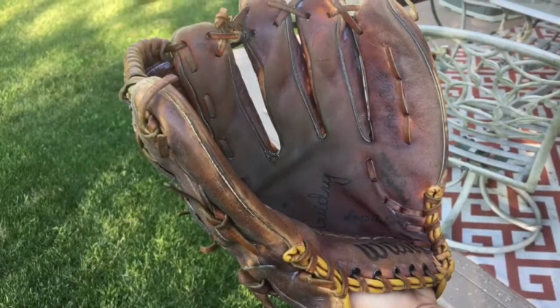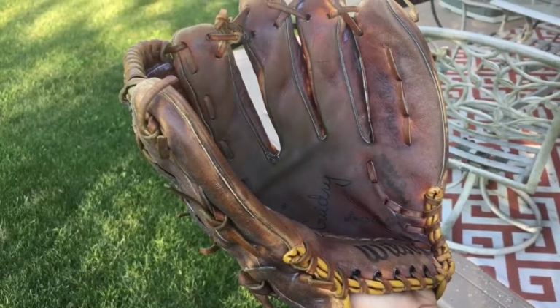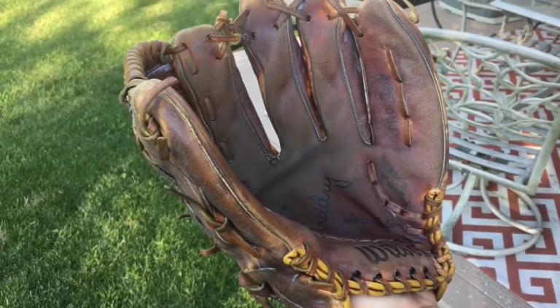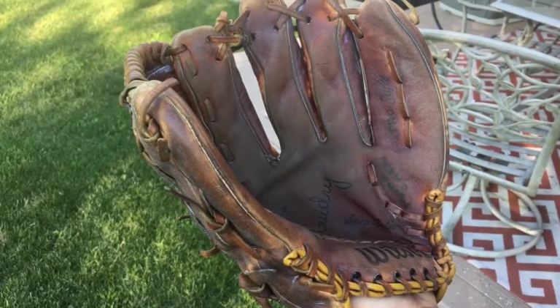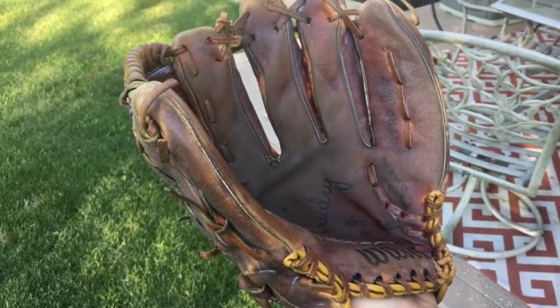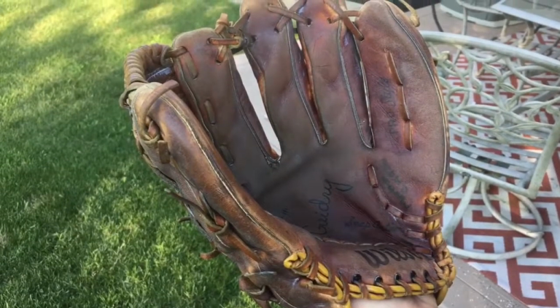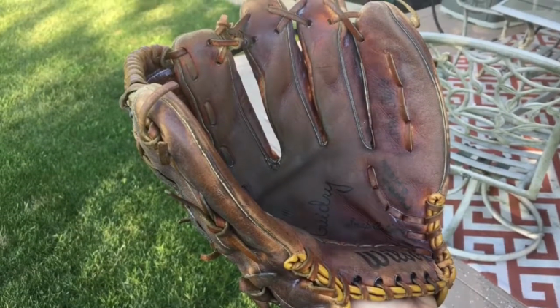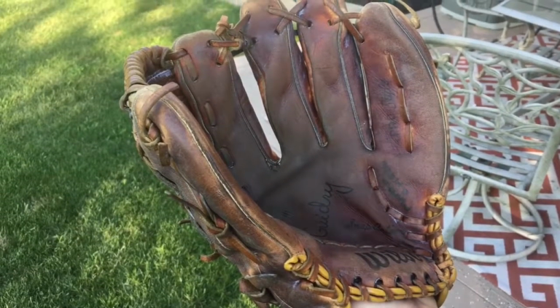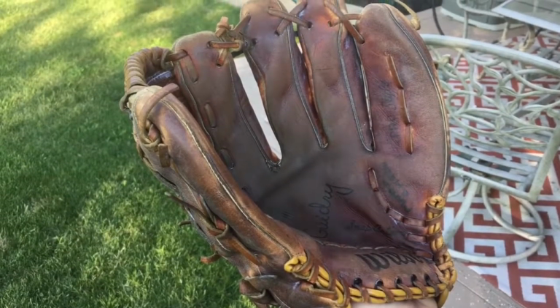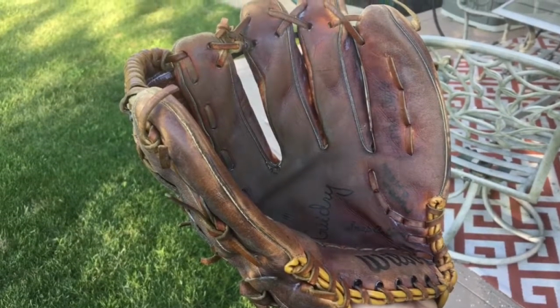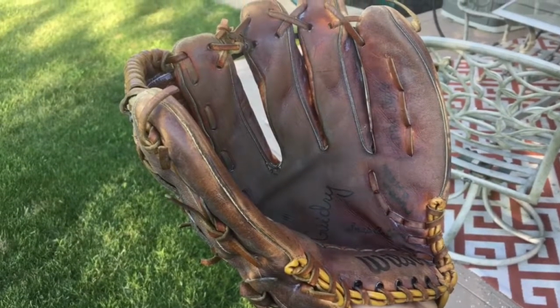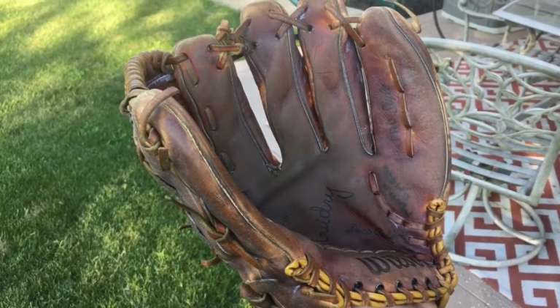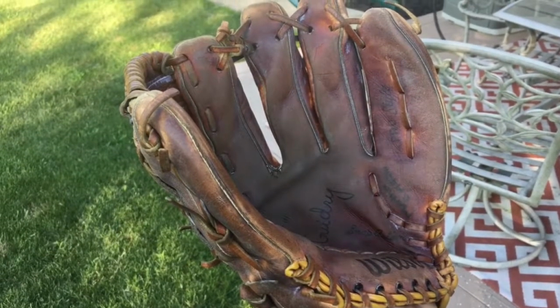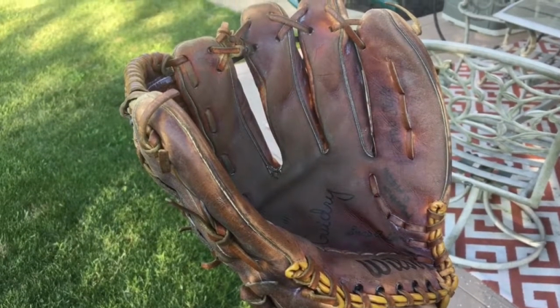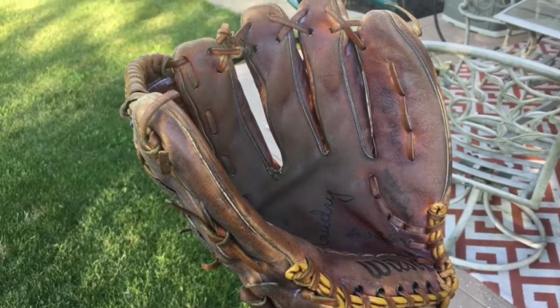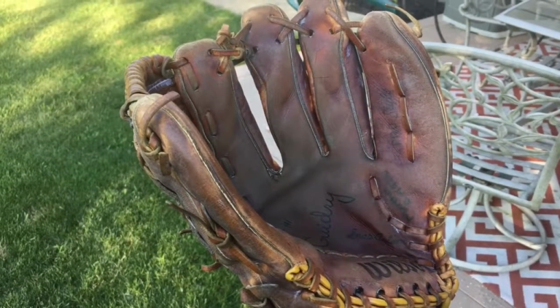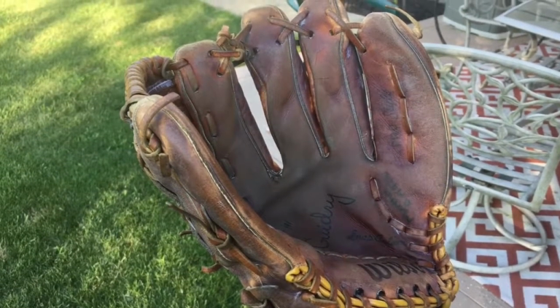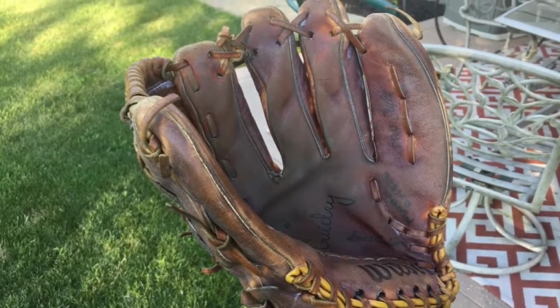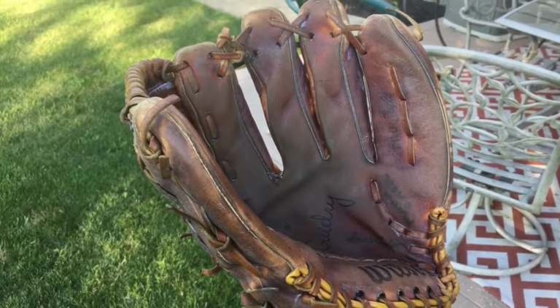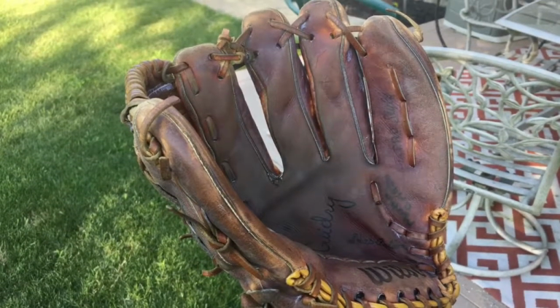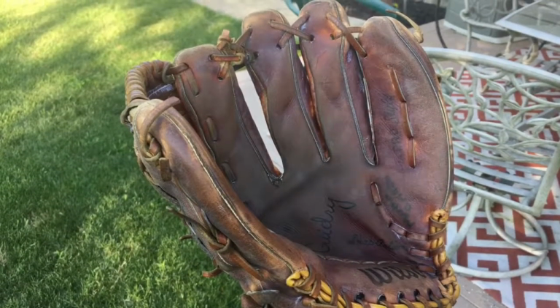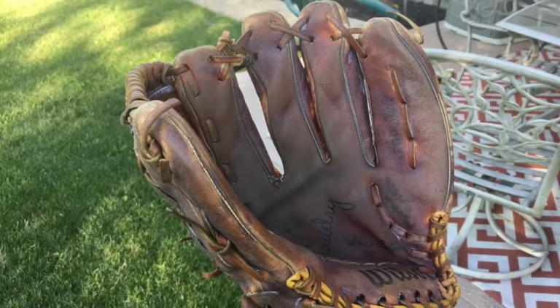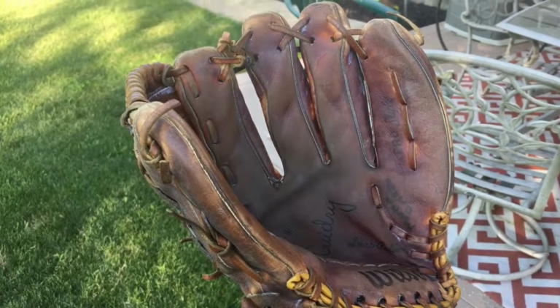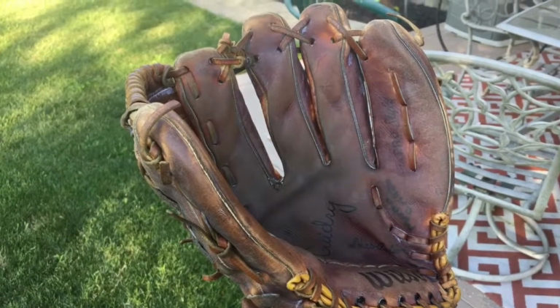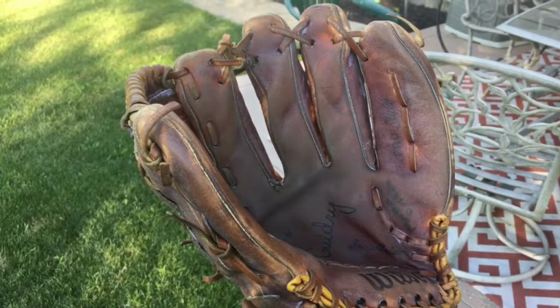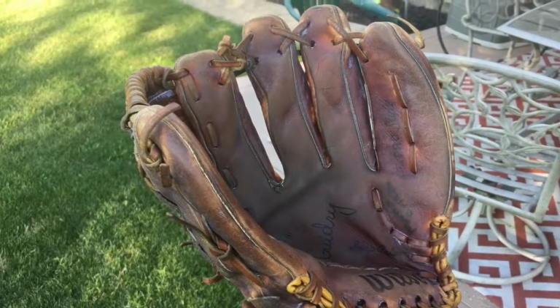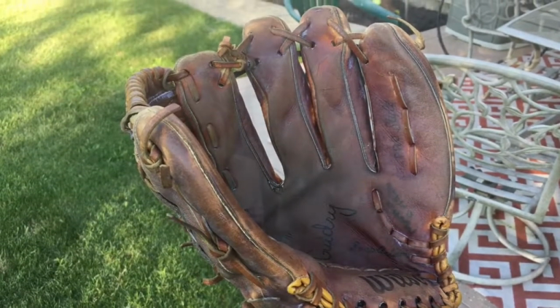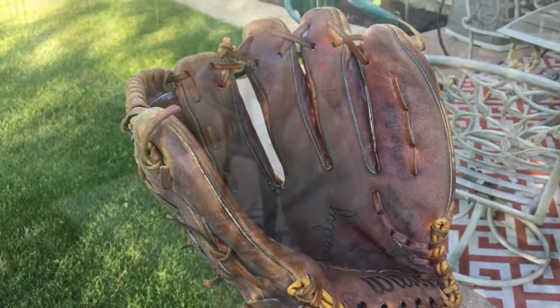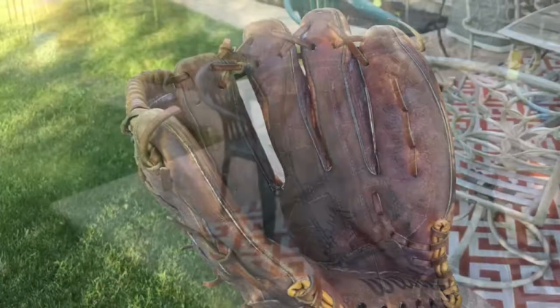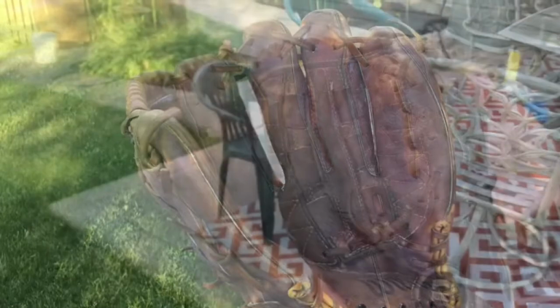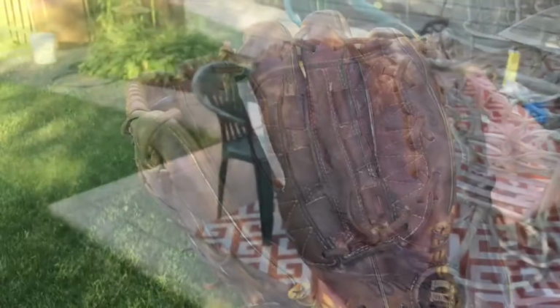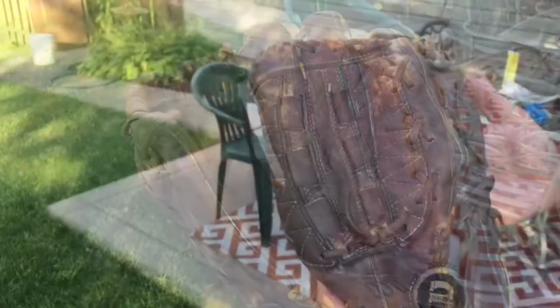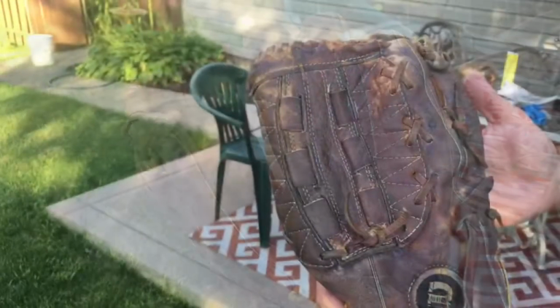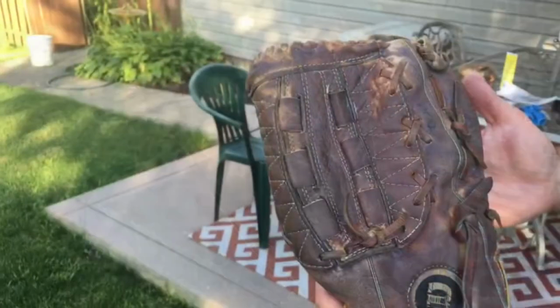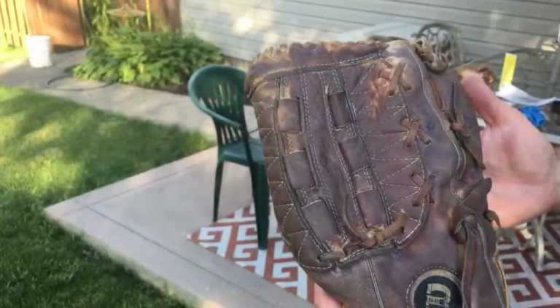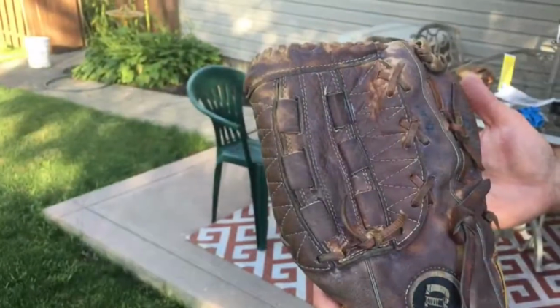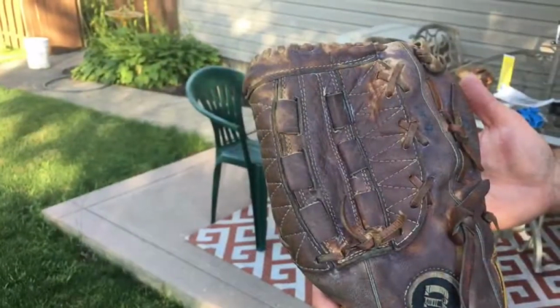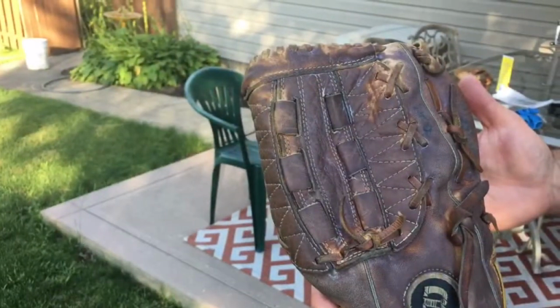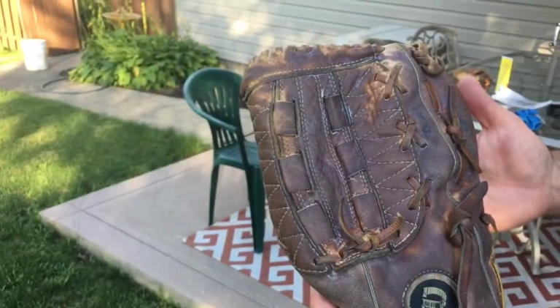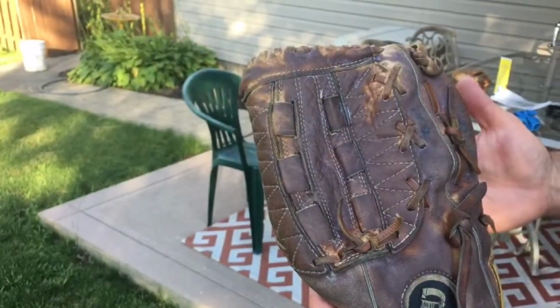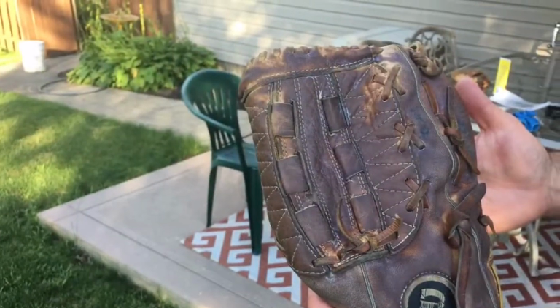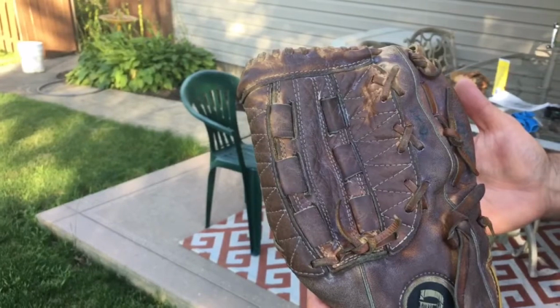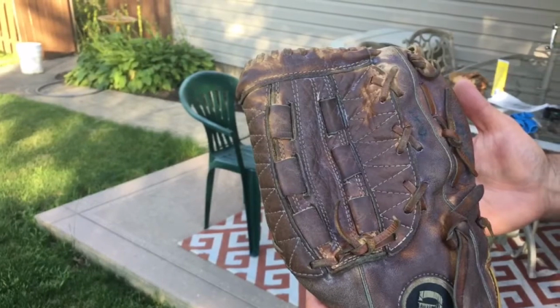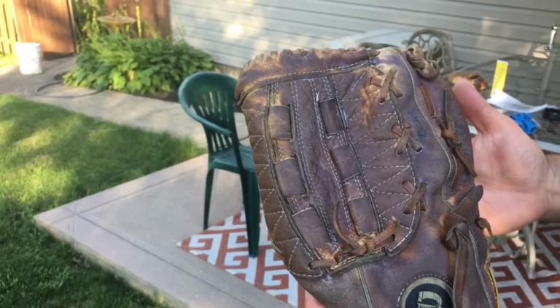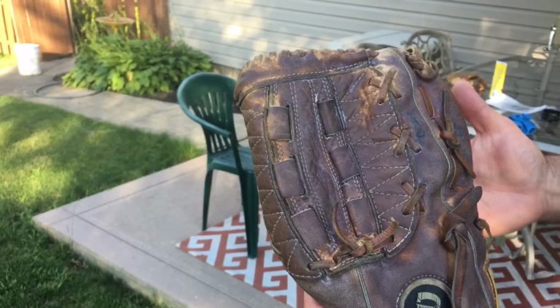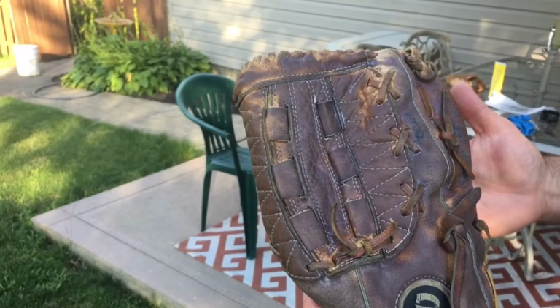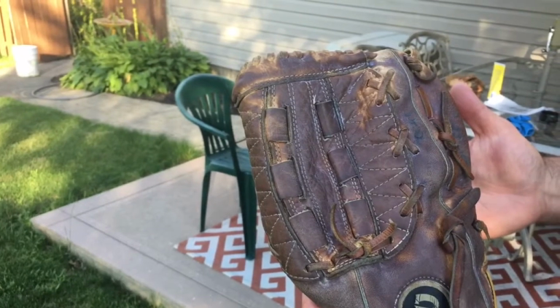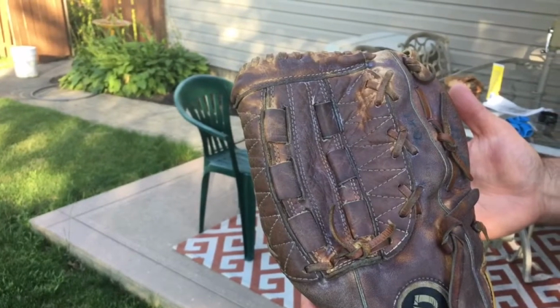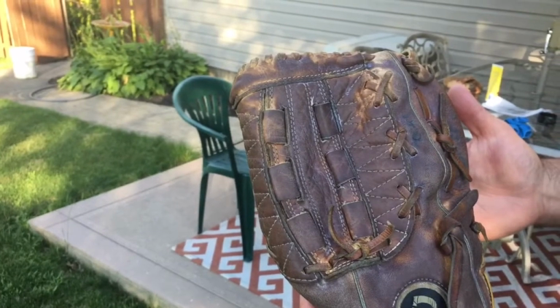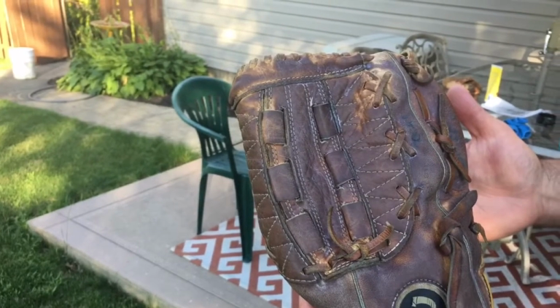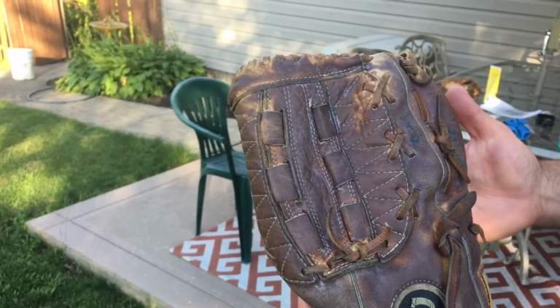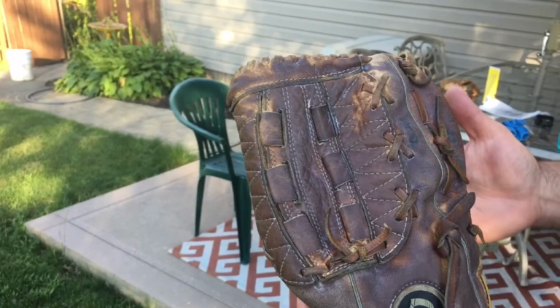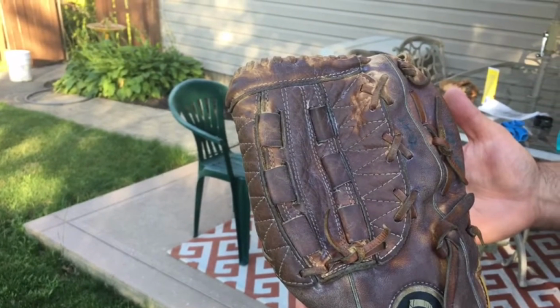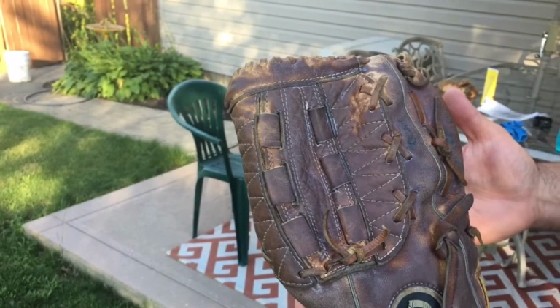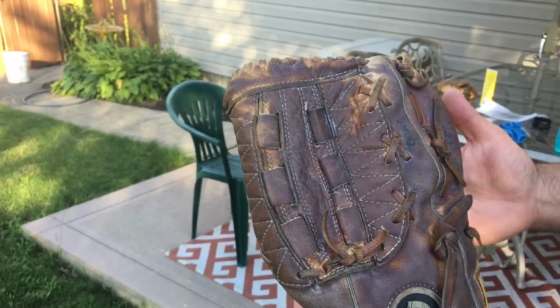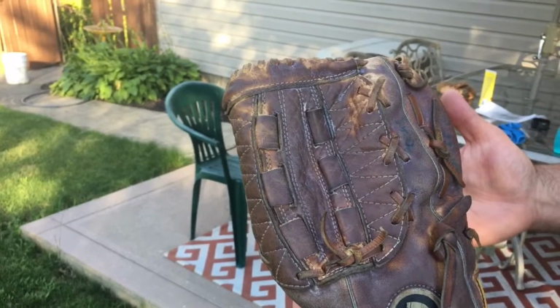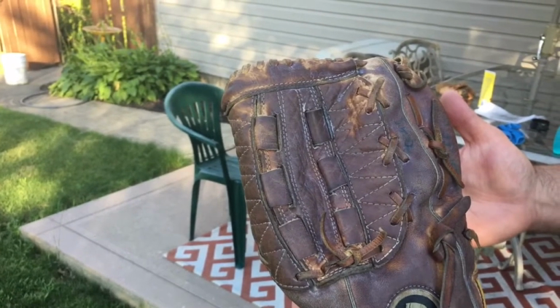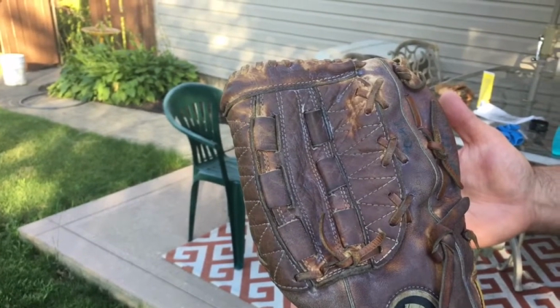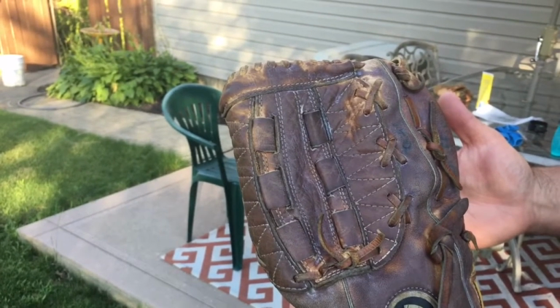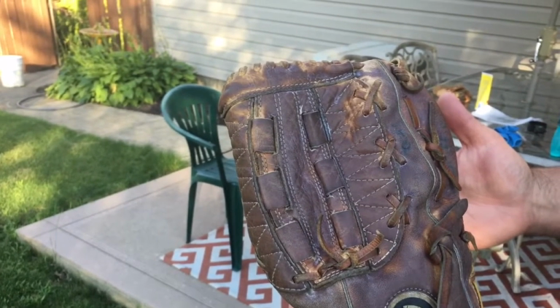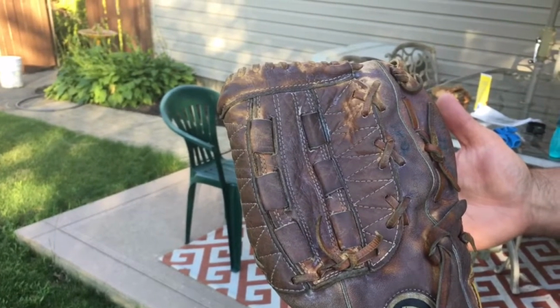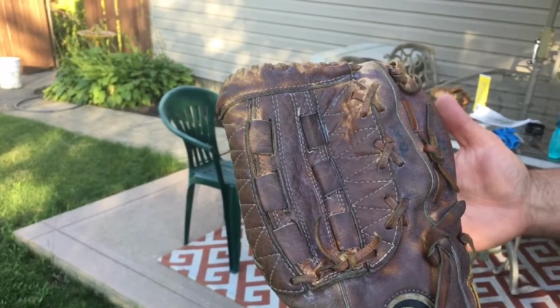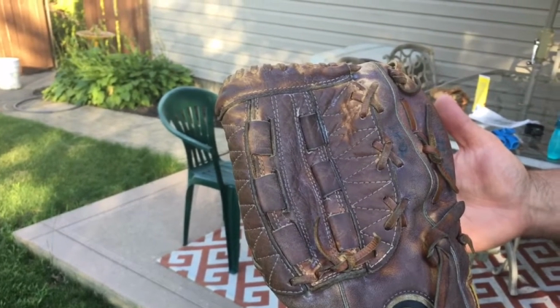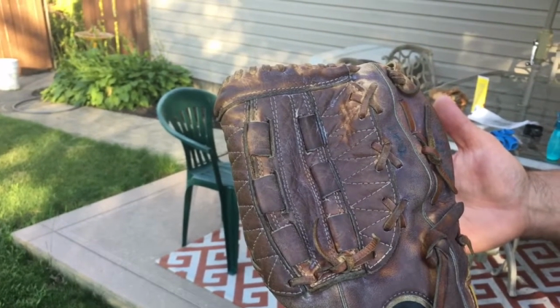As you can see, the leather has changed colors. It's now a moist, darker leather, whereas before it was a very light, dry-colored leather.